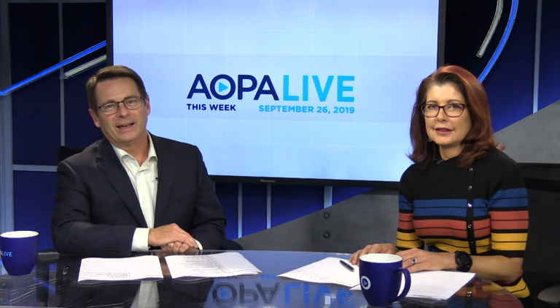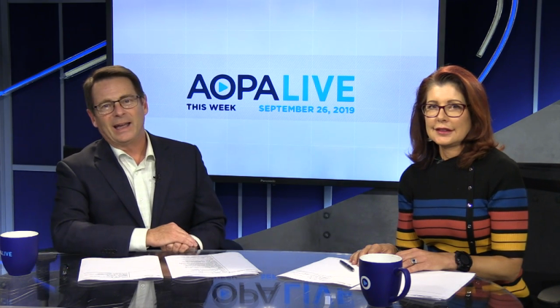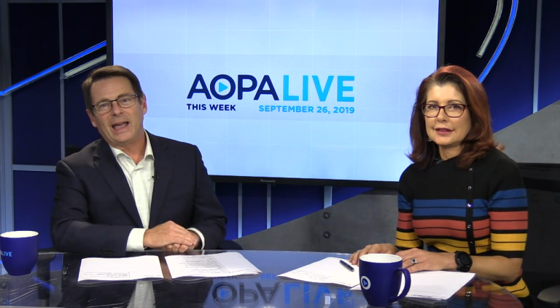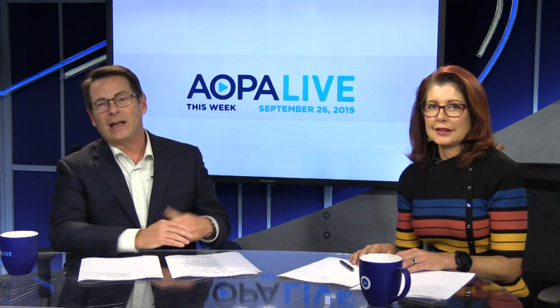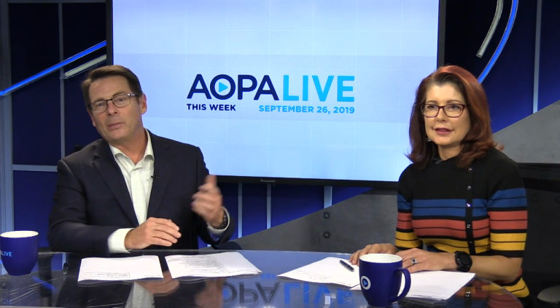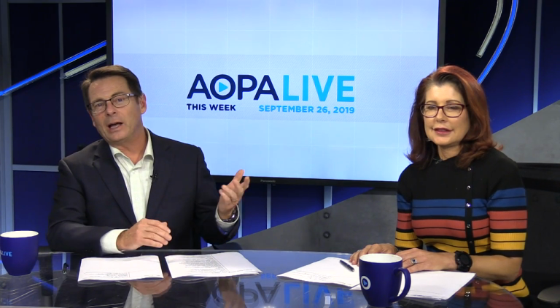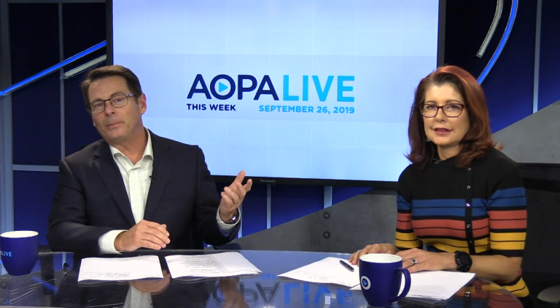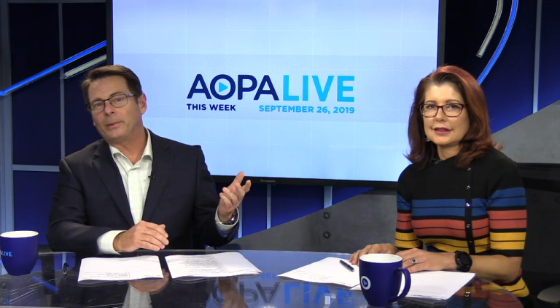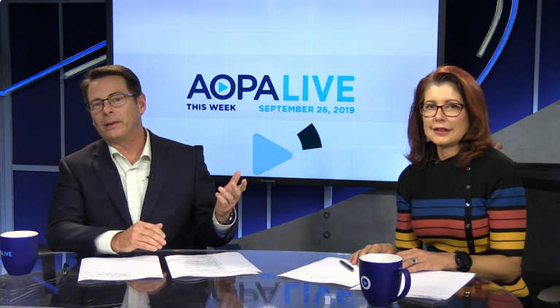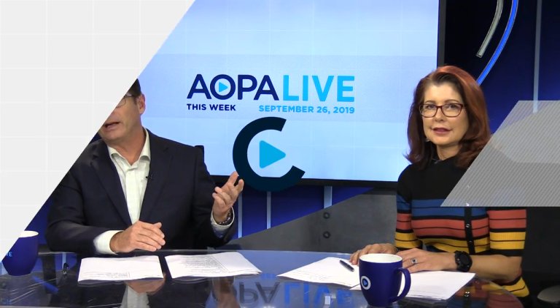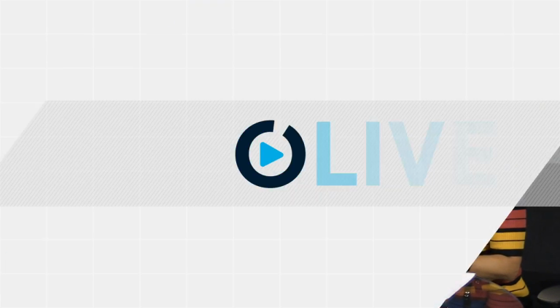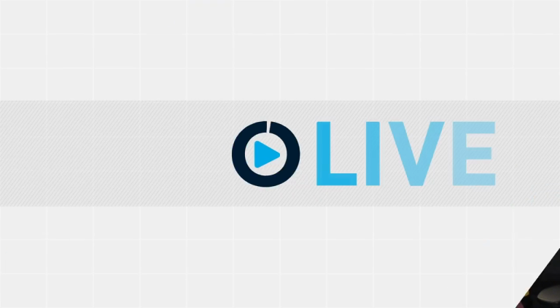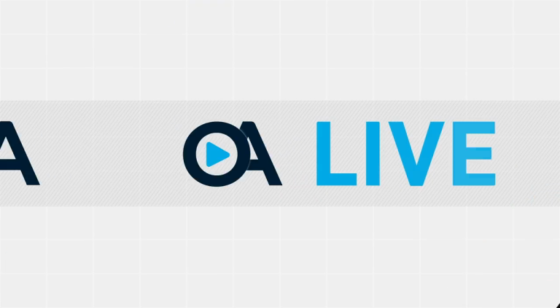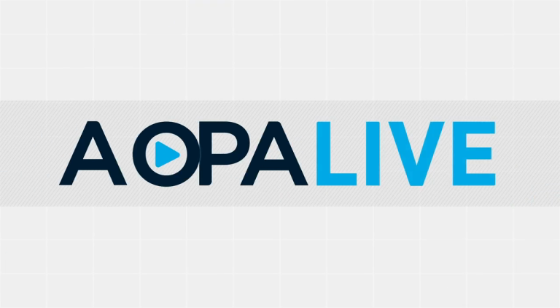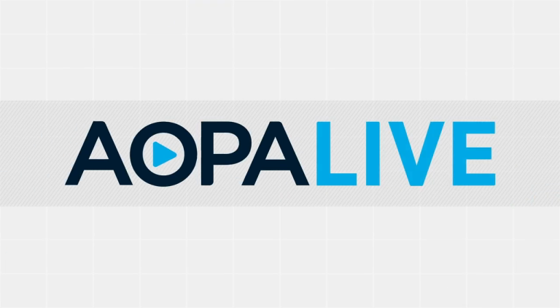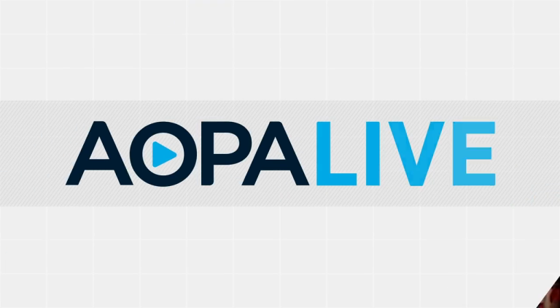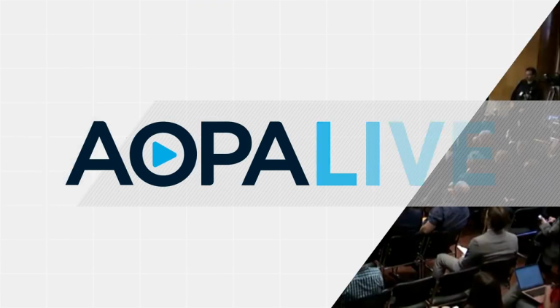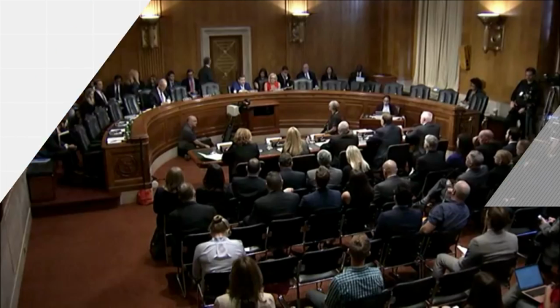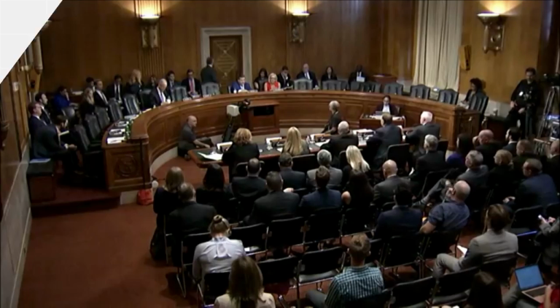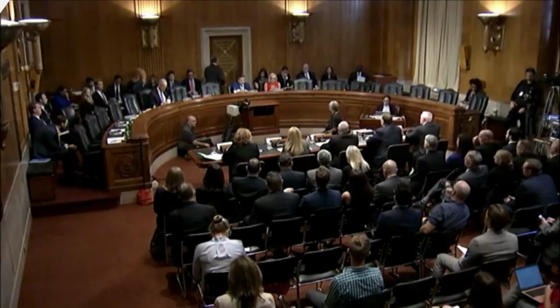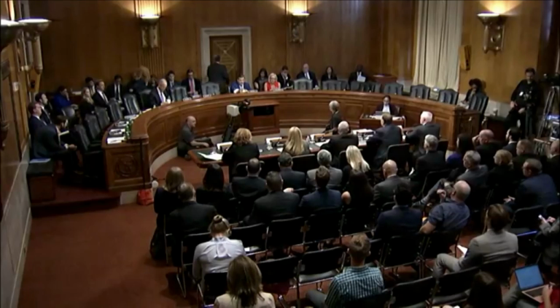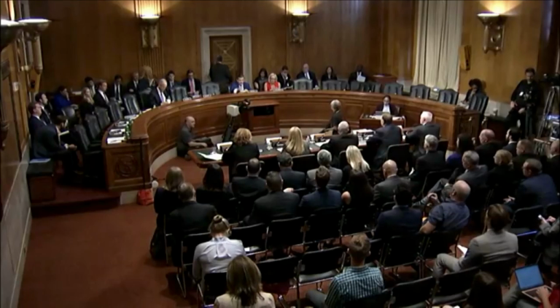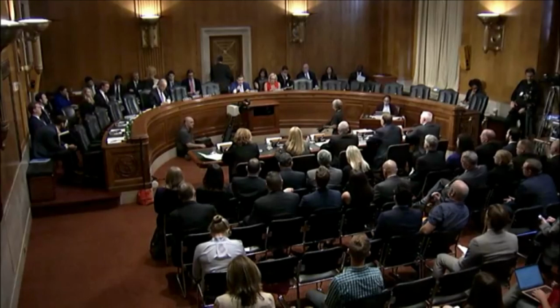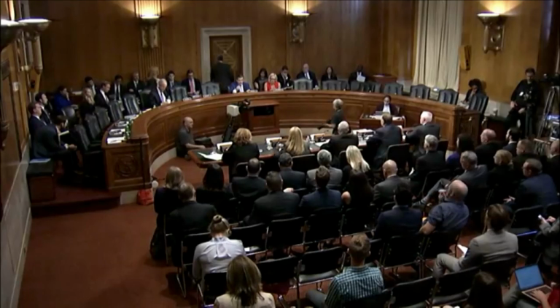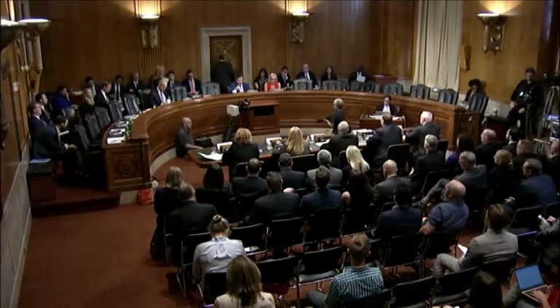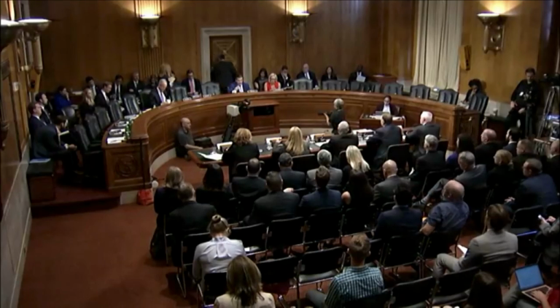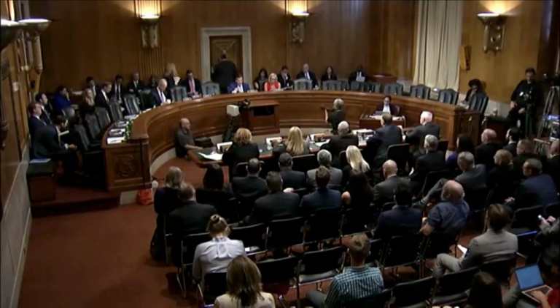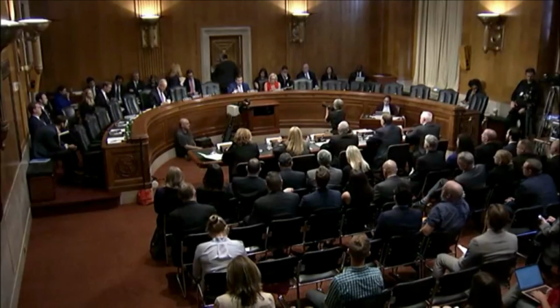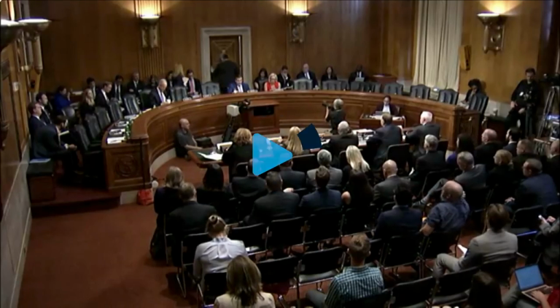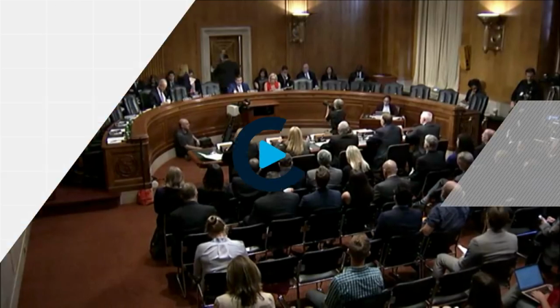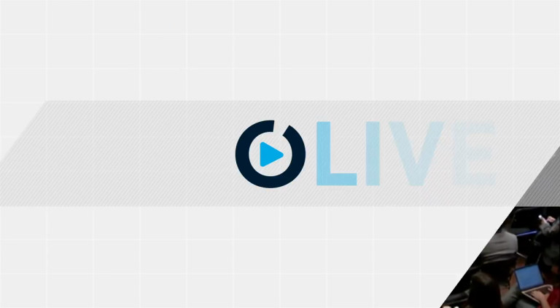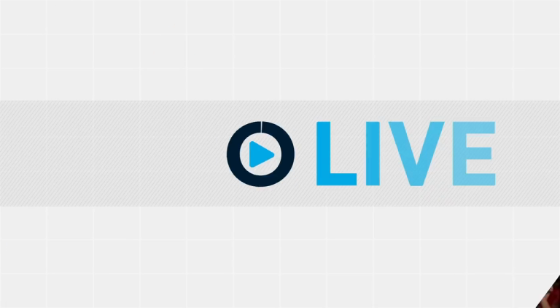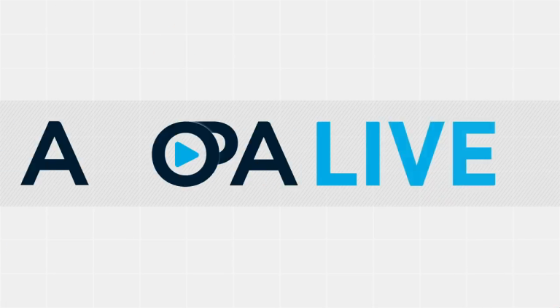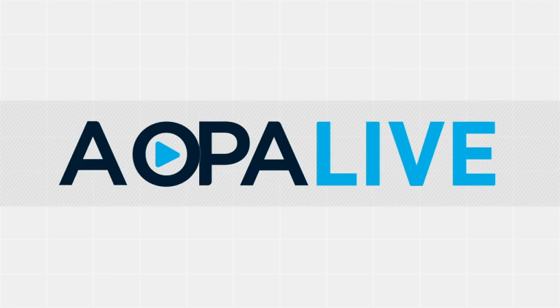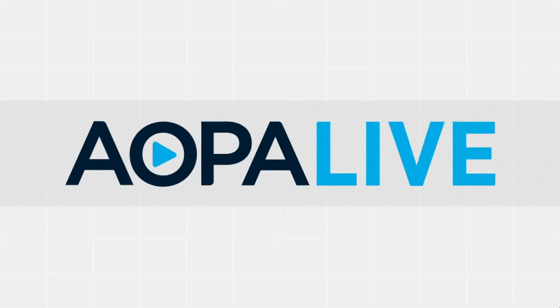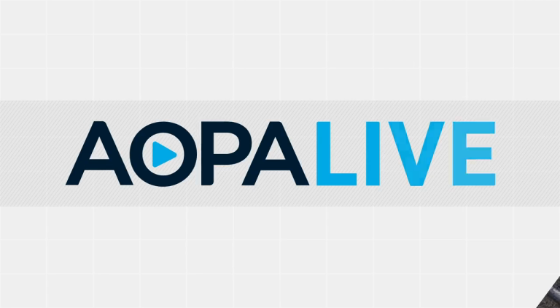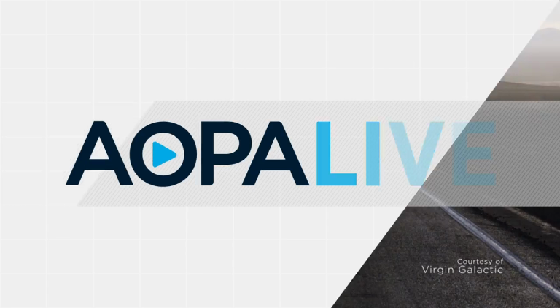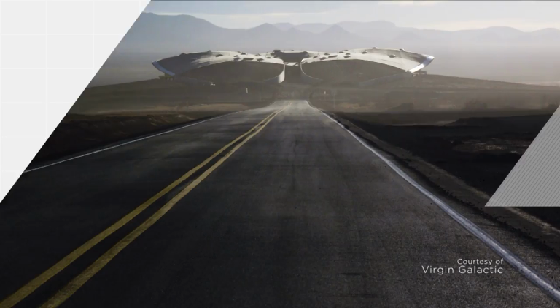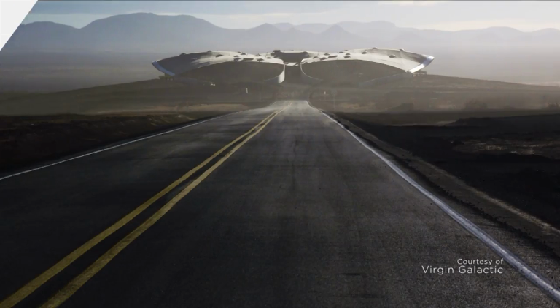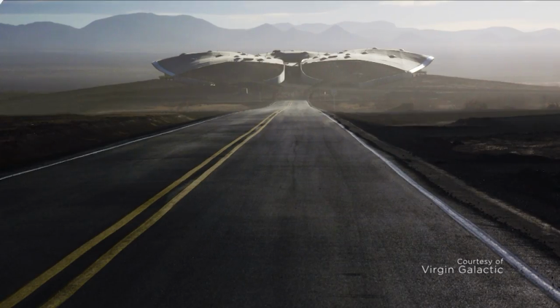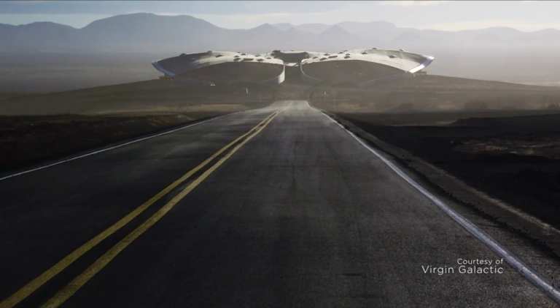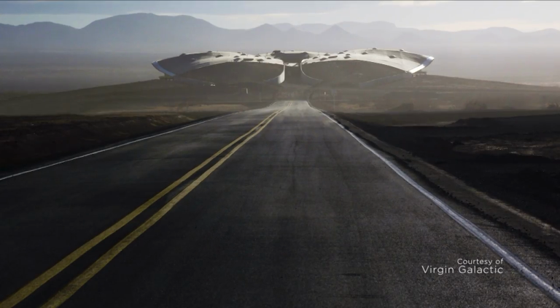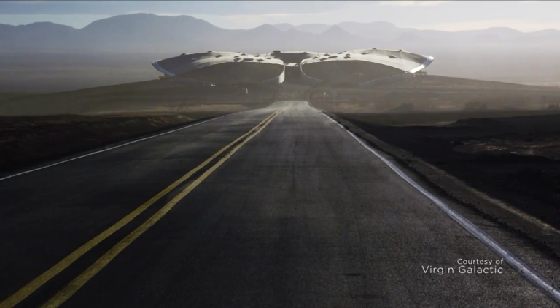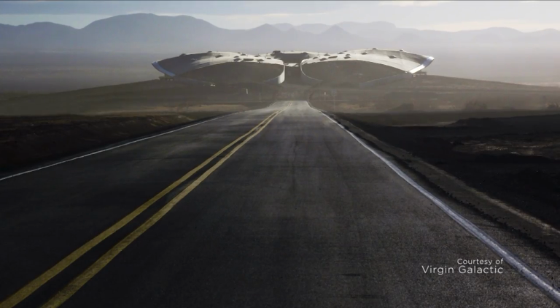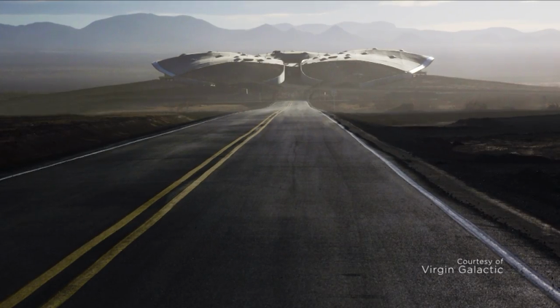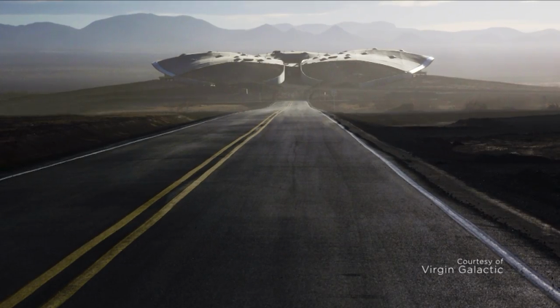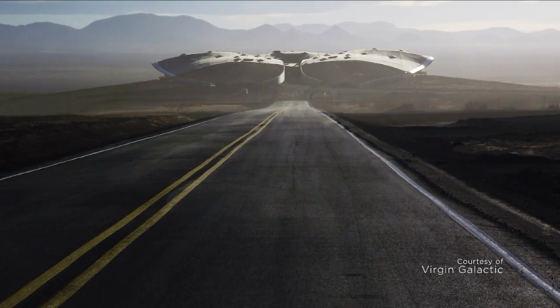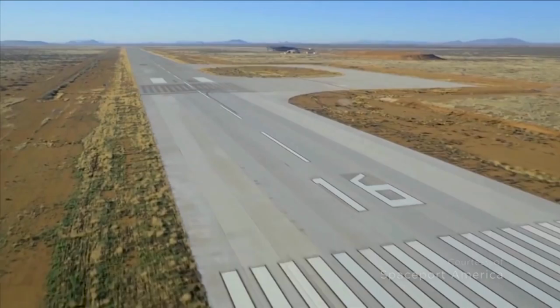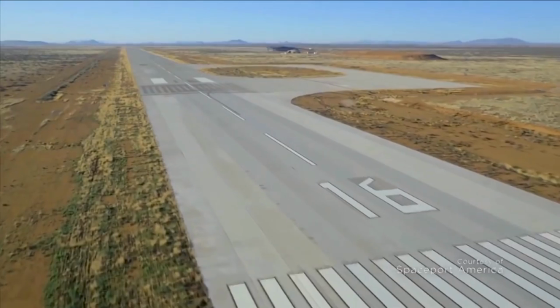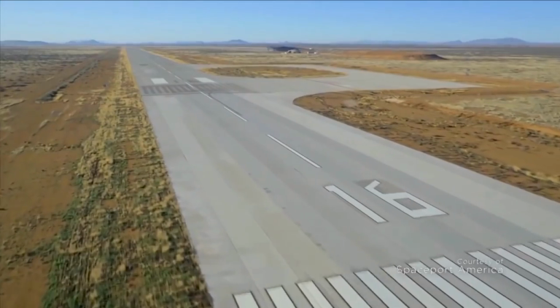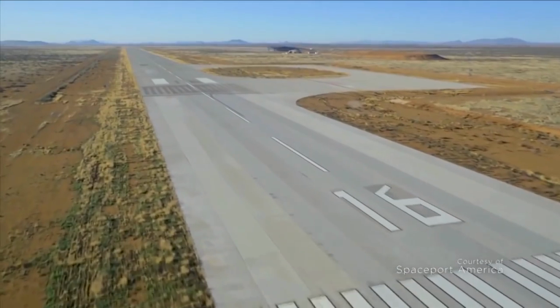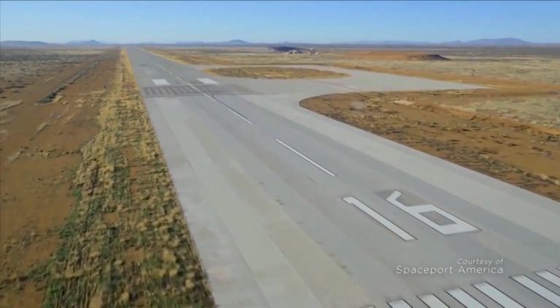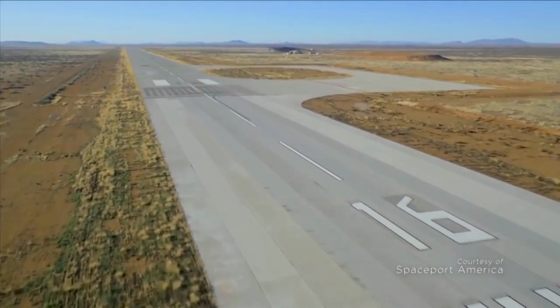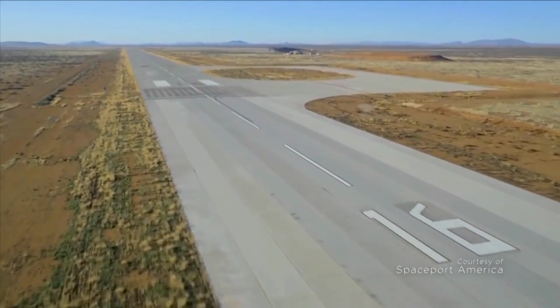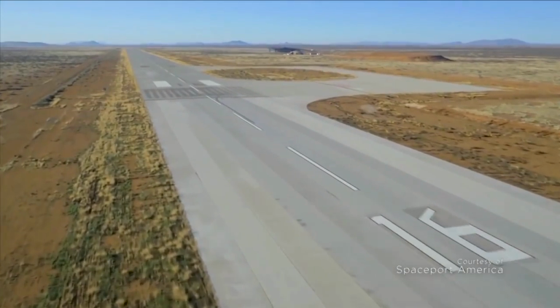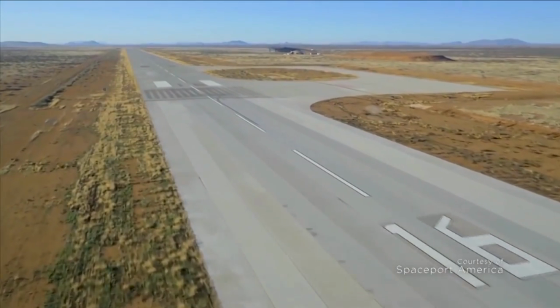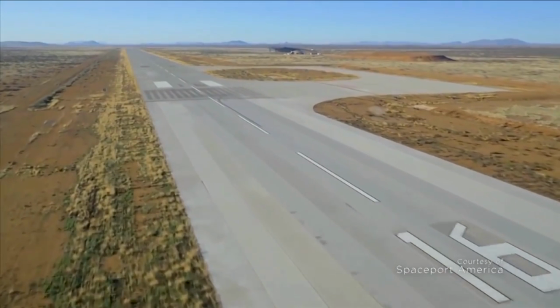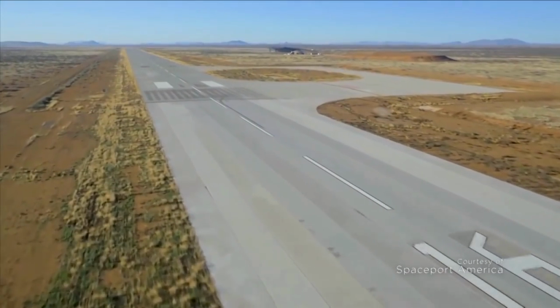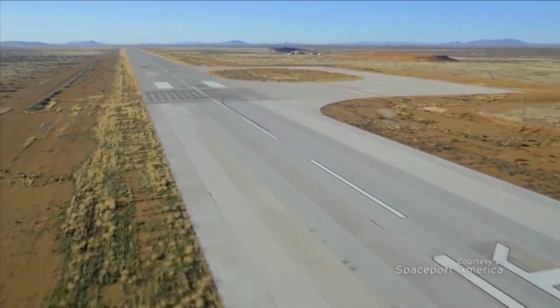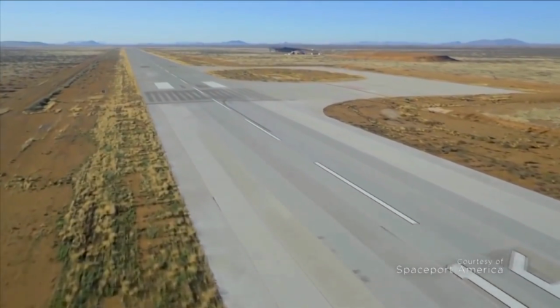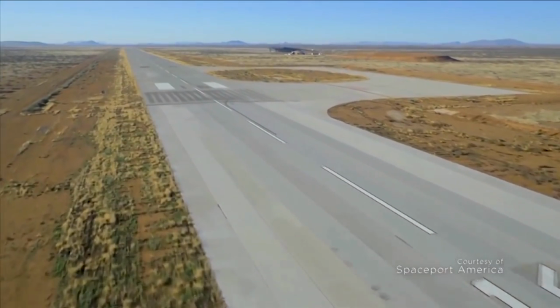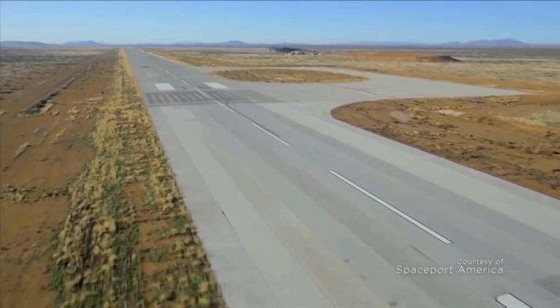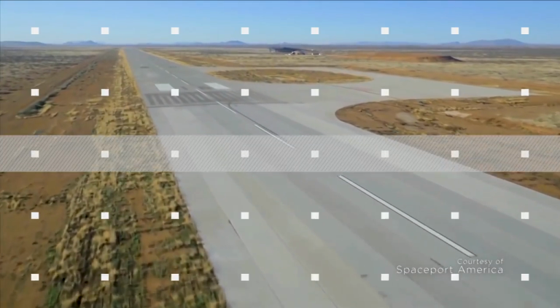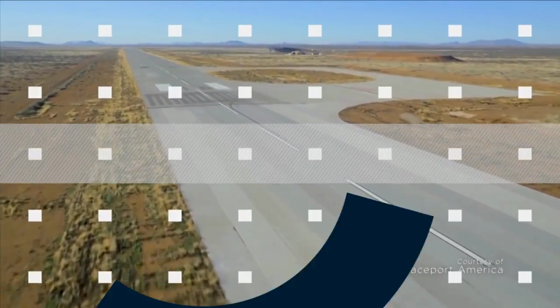Coming up: AOPA on Capitol Hill, standing up for you. And the first airport designed from the ground up for space travel. We'll be right back.